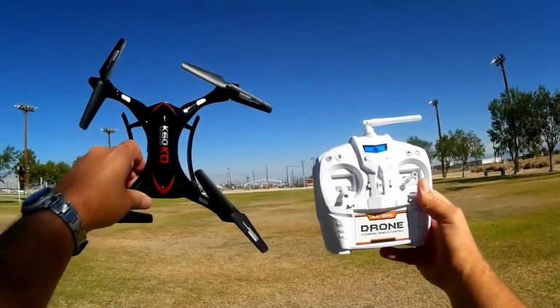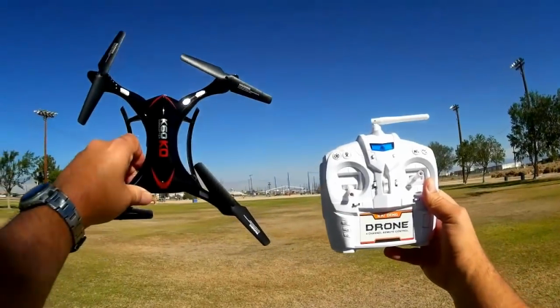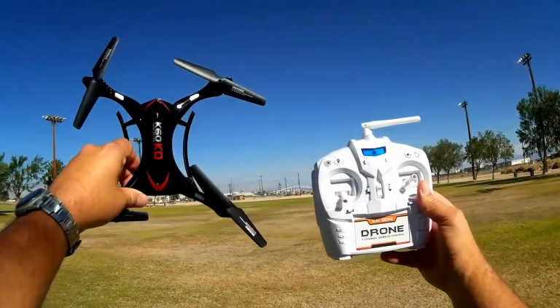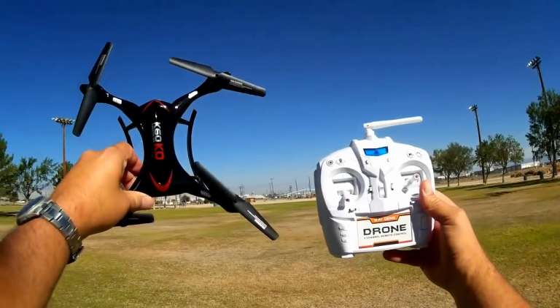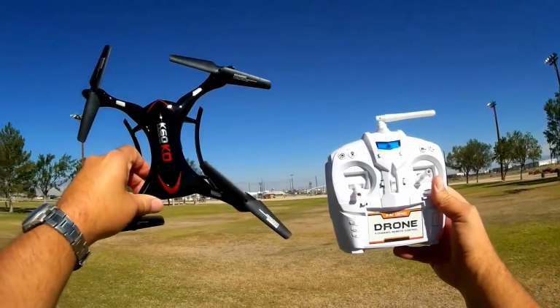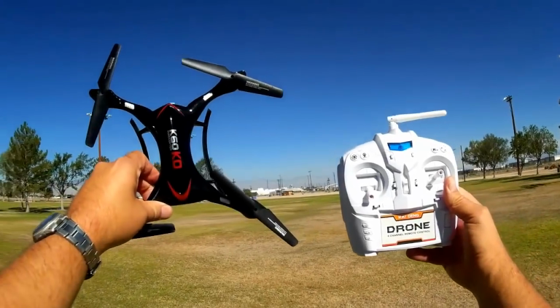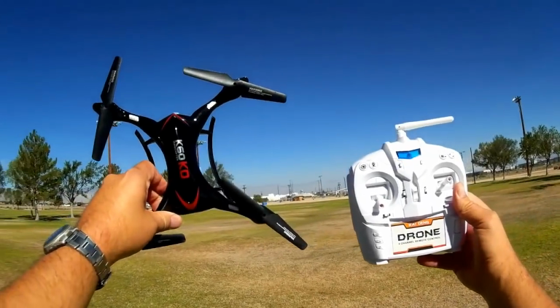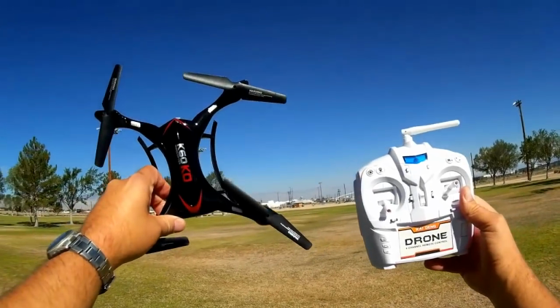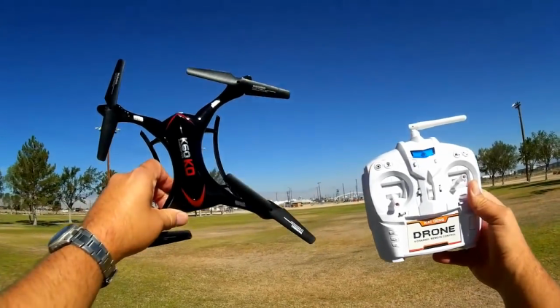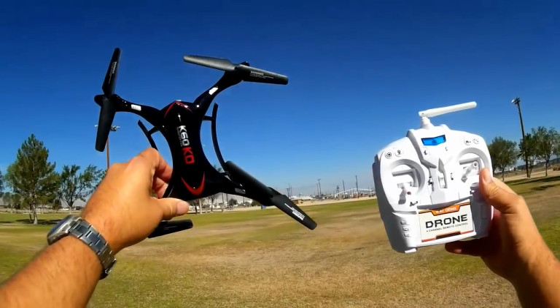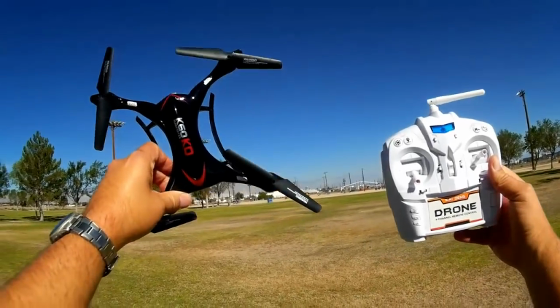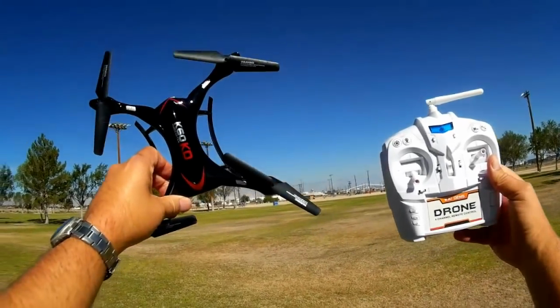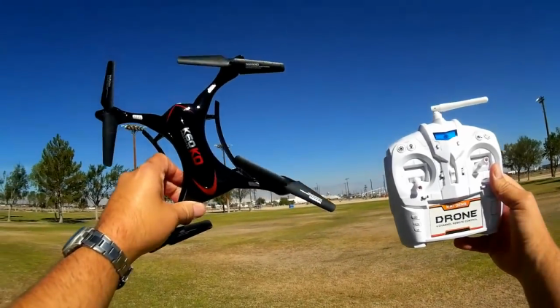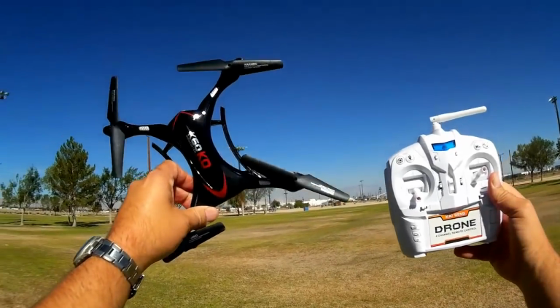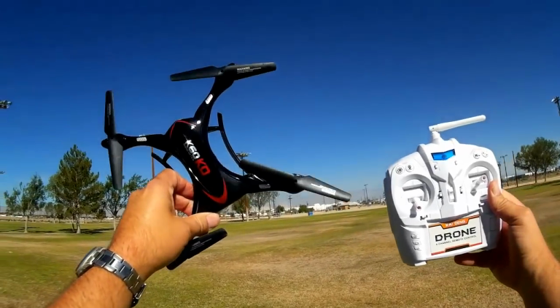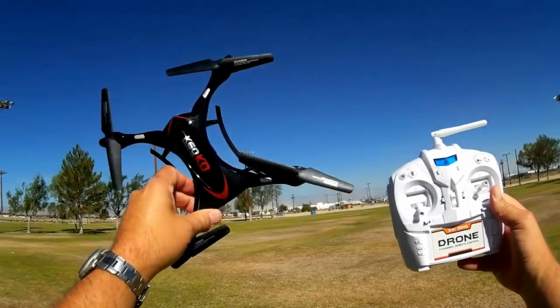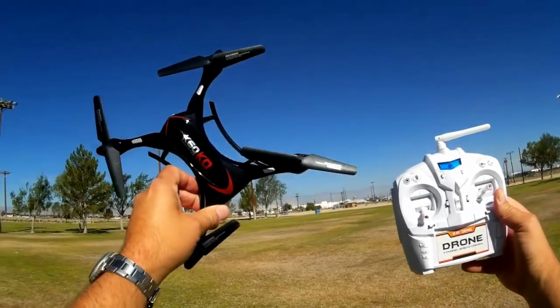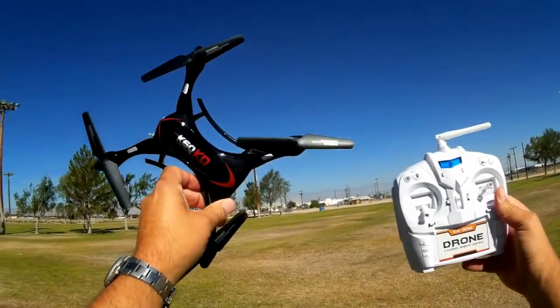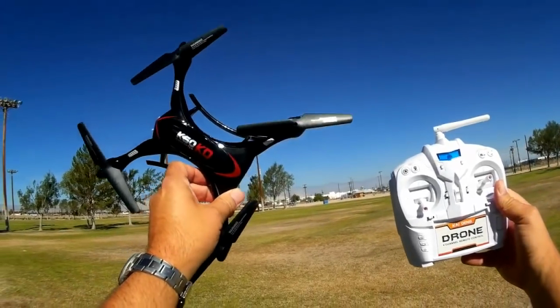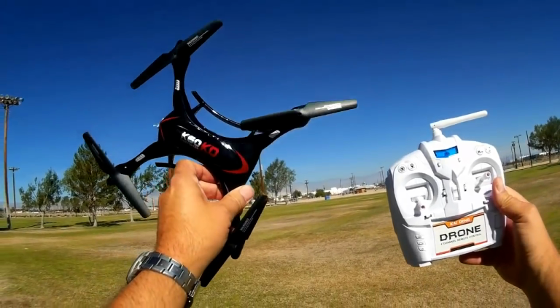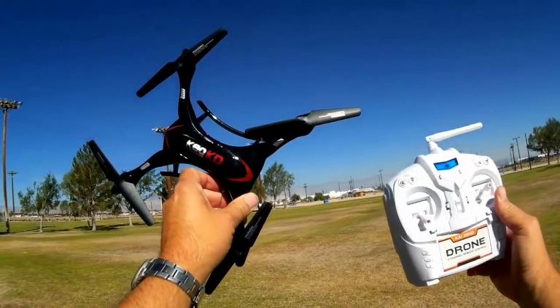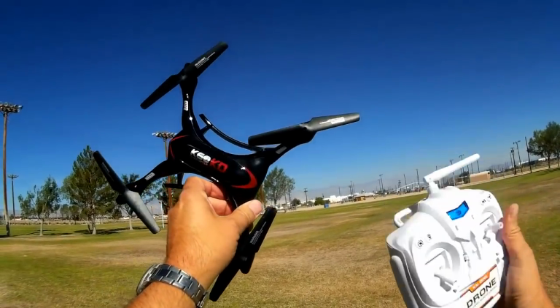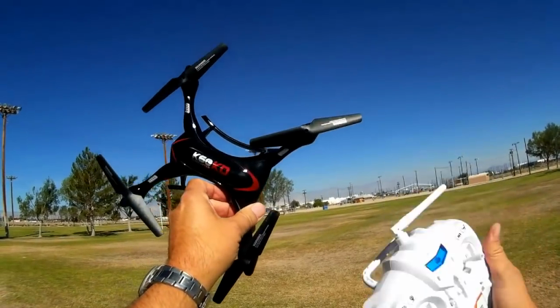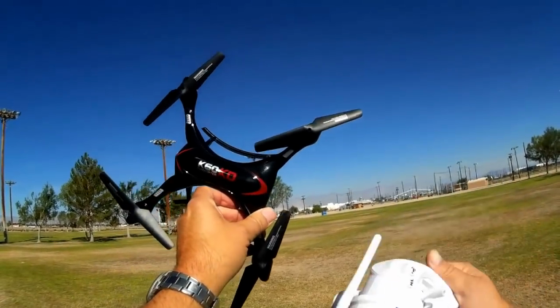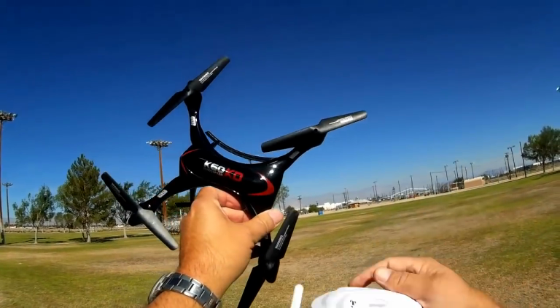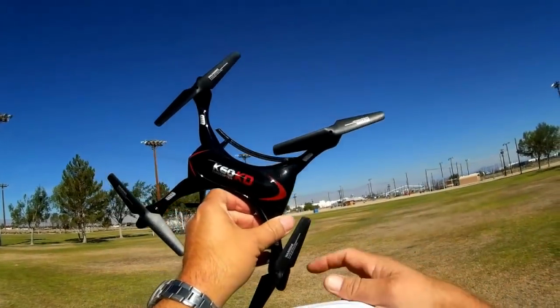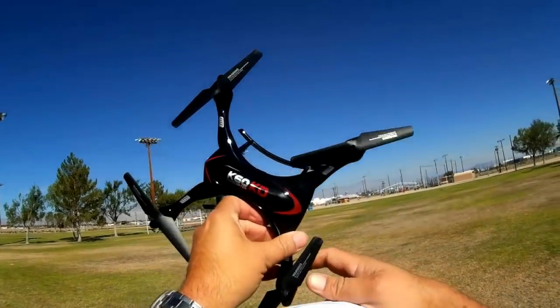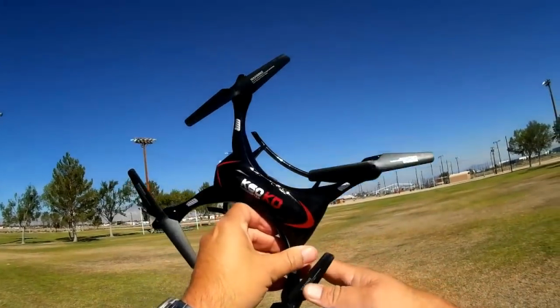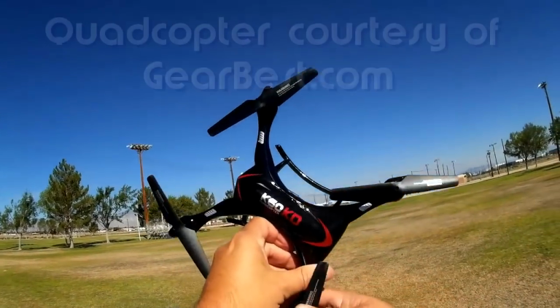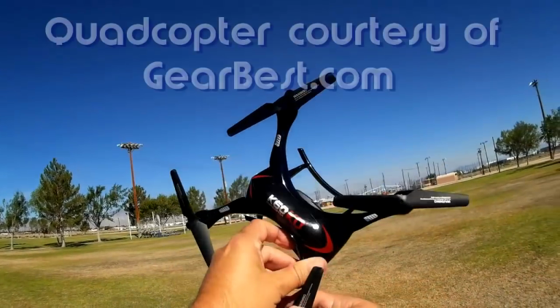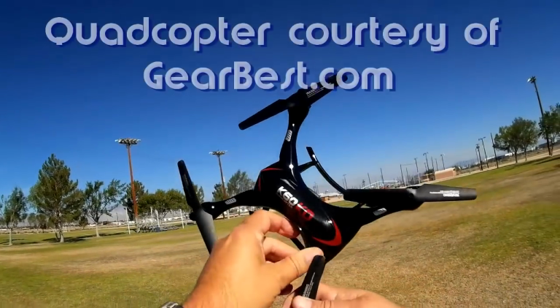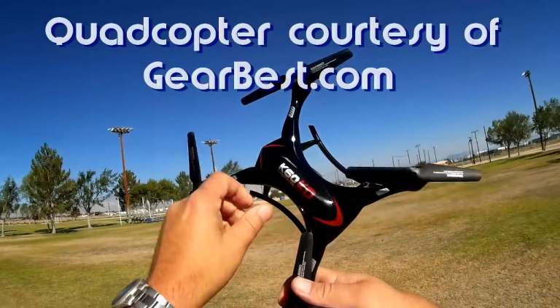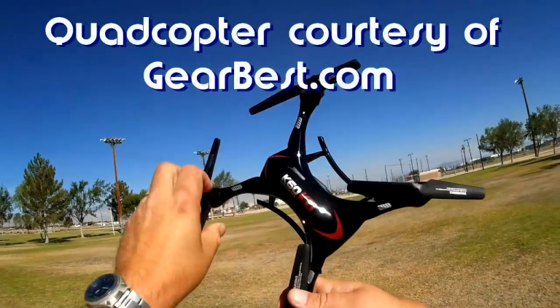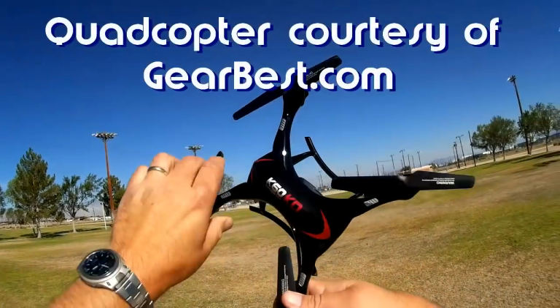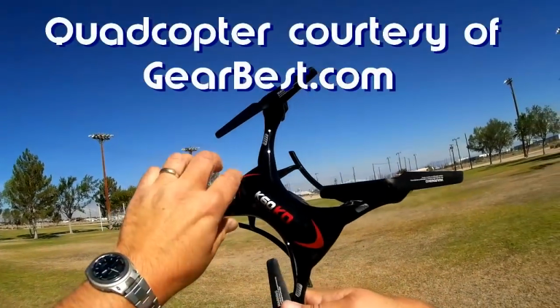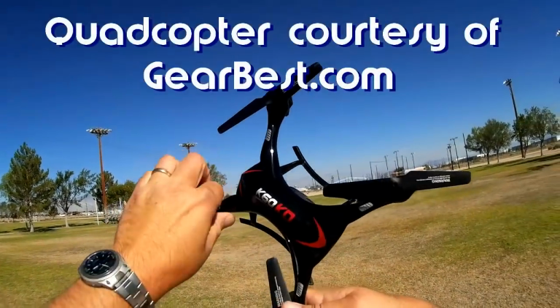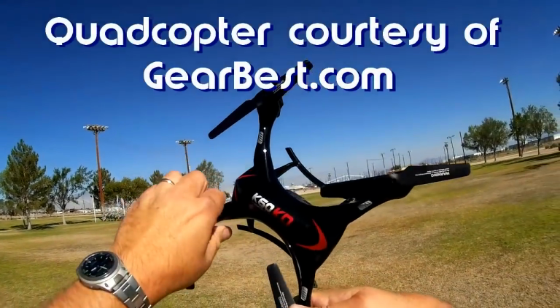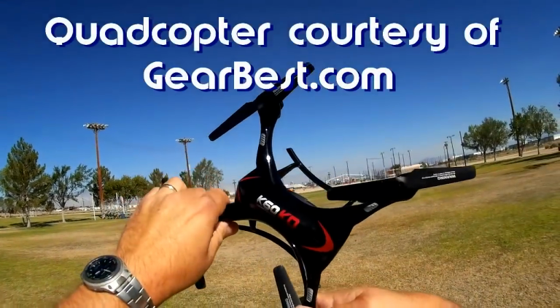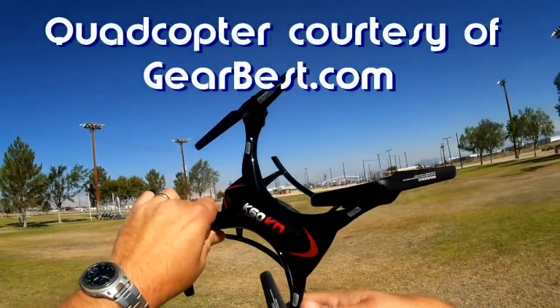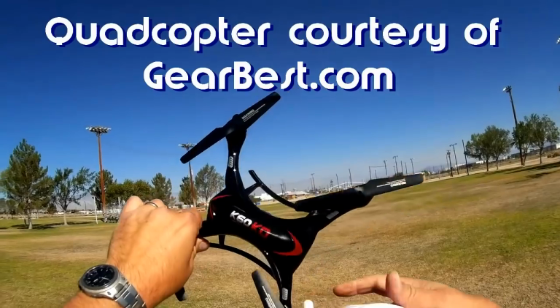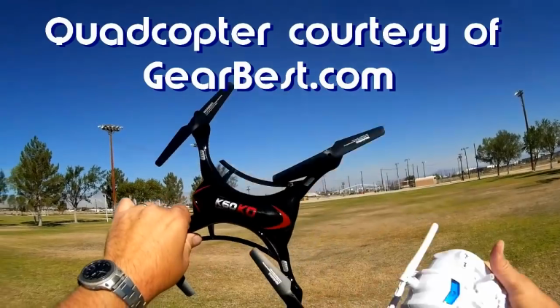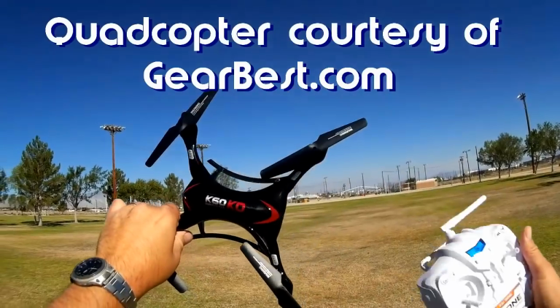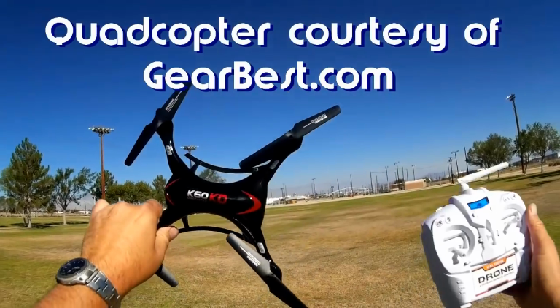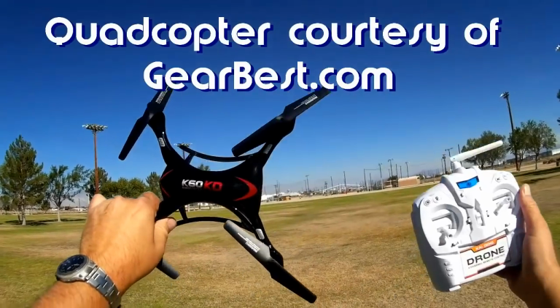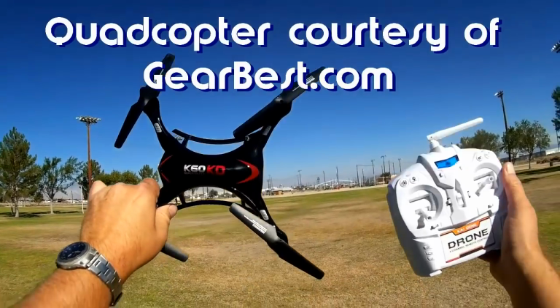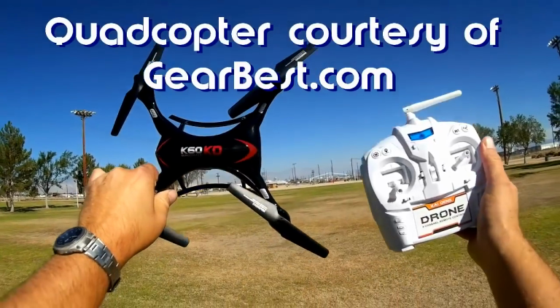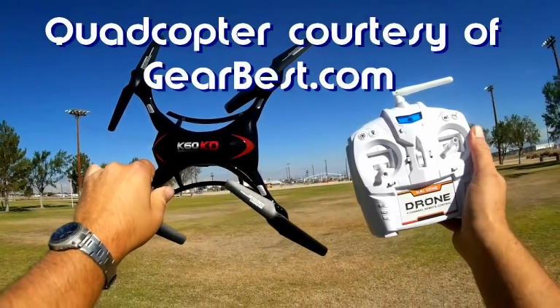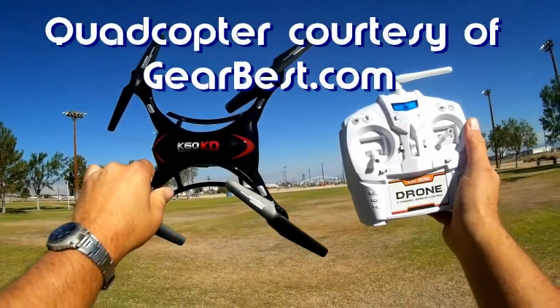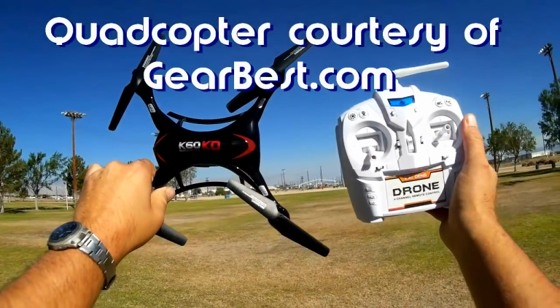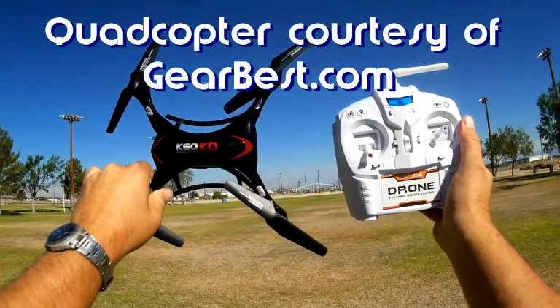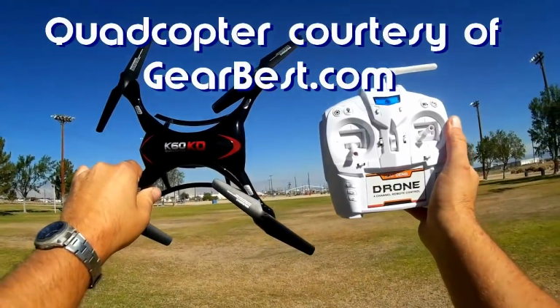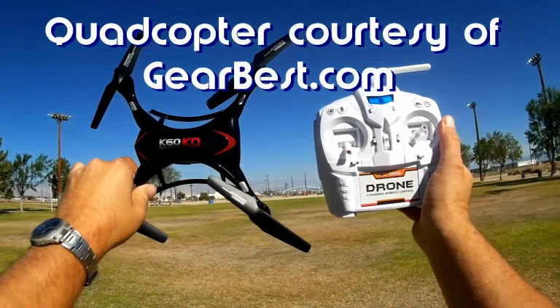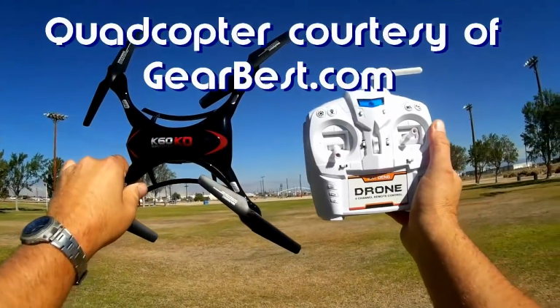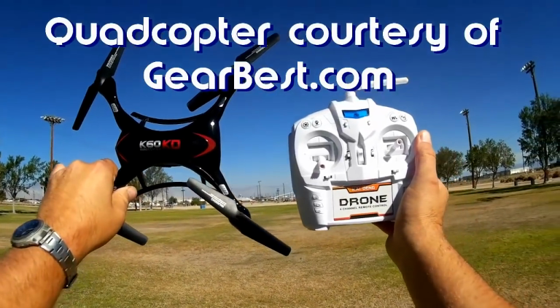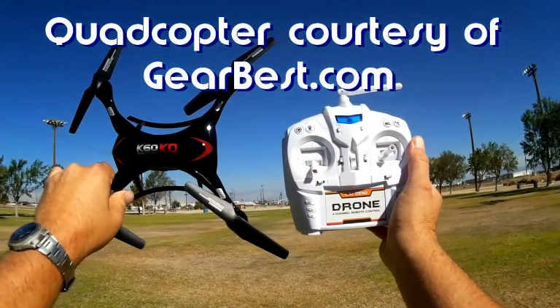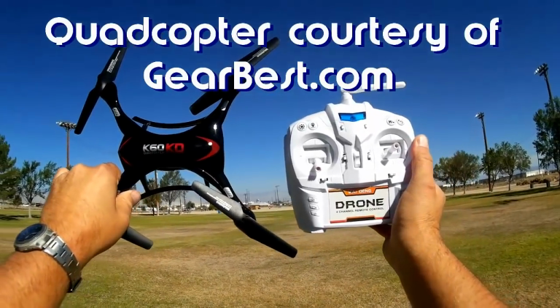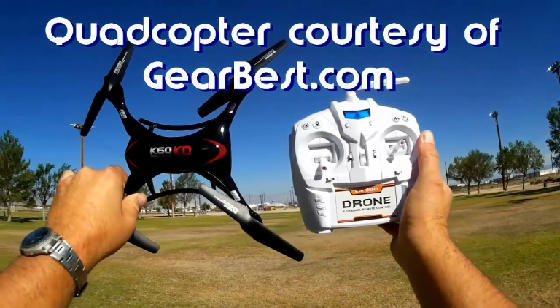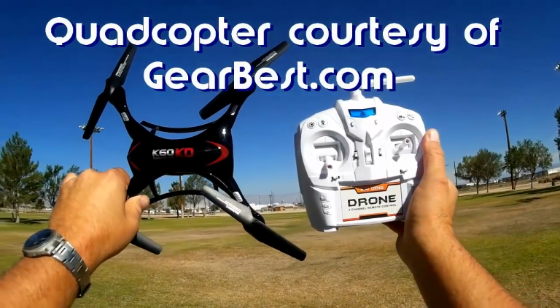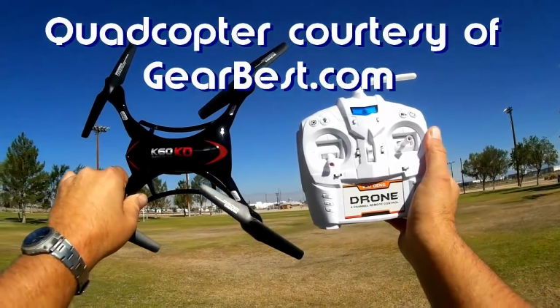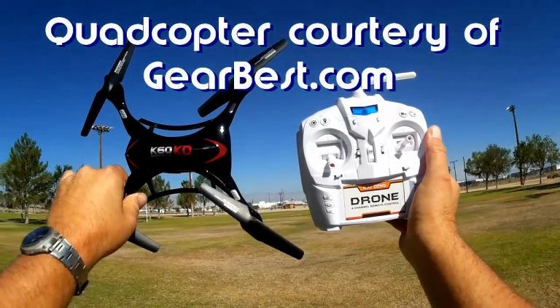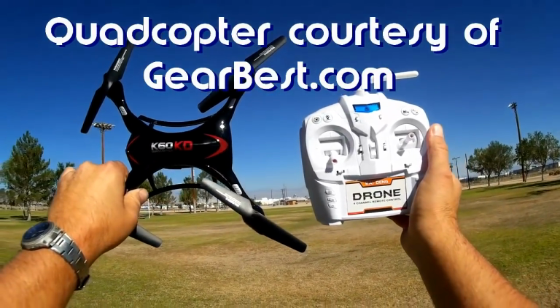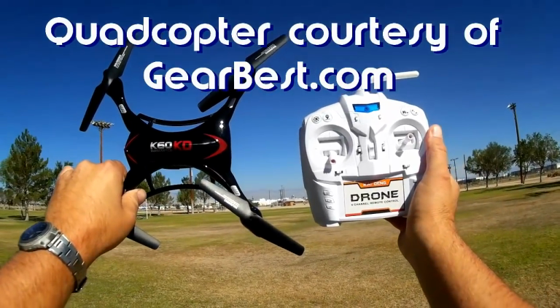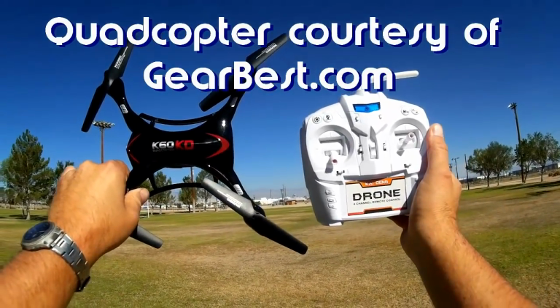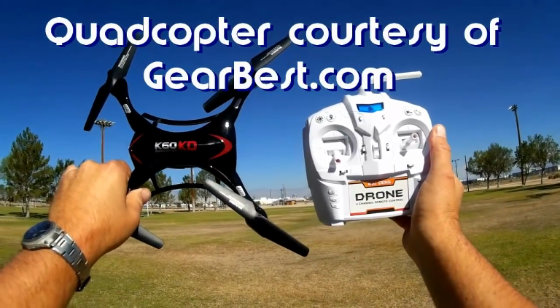Good morning, Quadcopter 101 here with another review of the Kaidang K60 KD quadcopter.